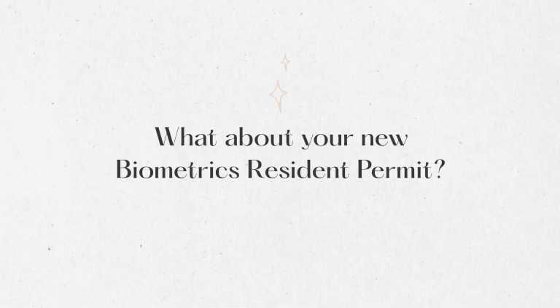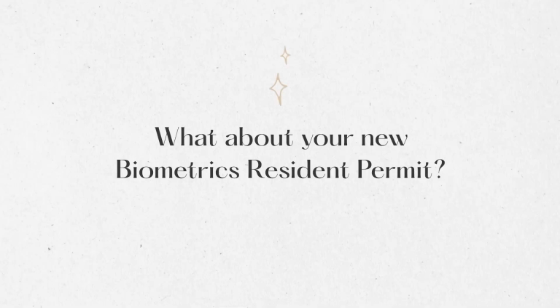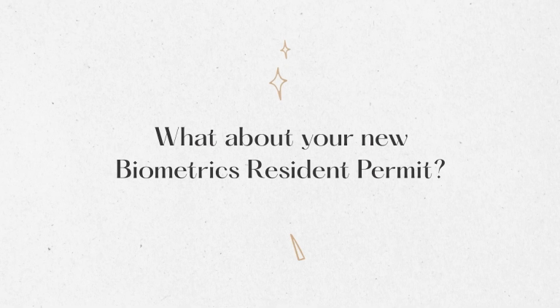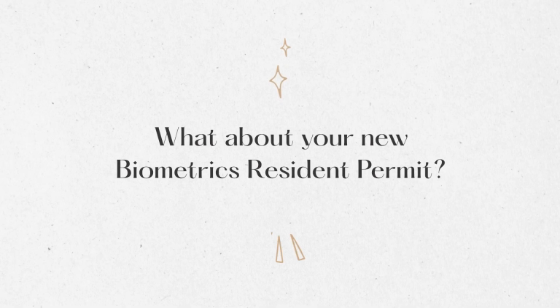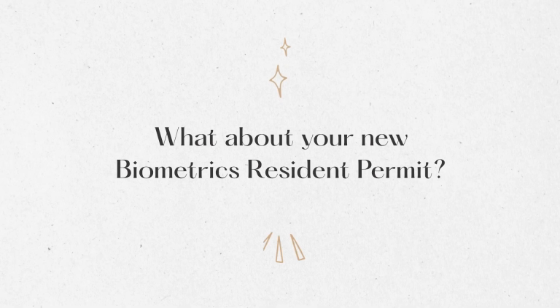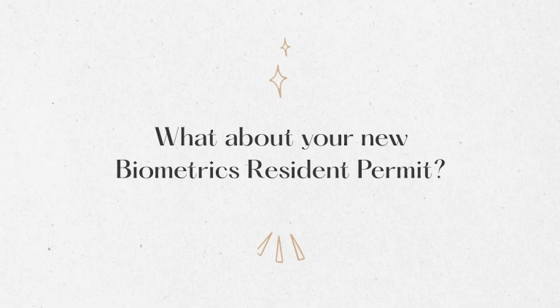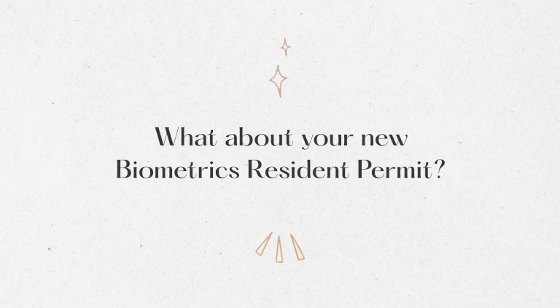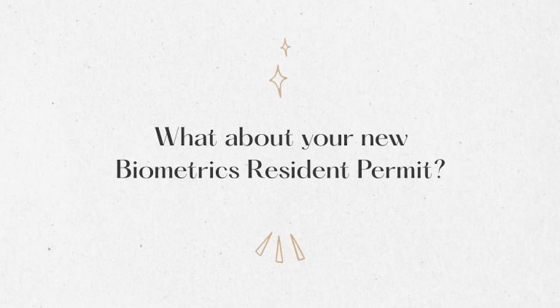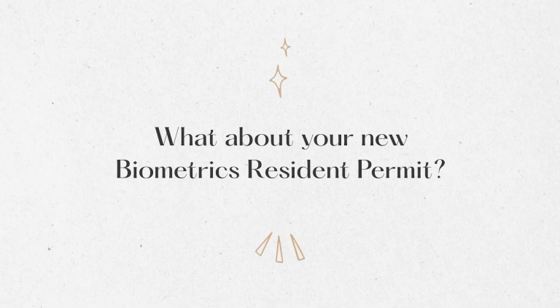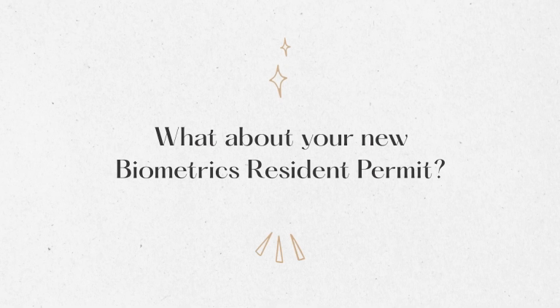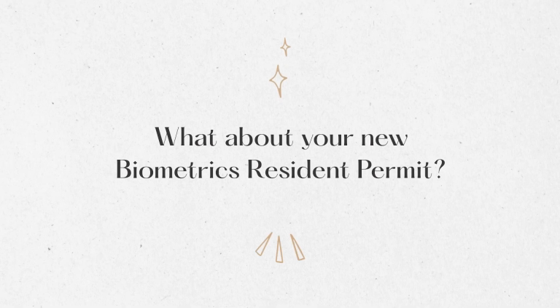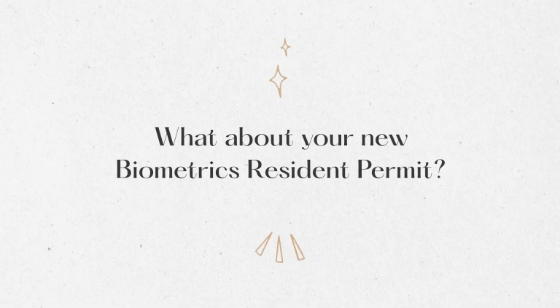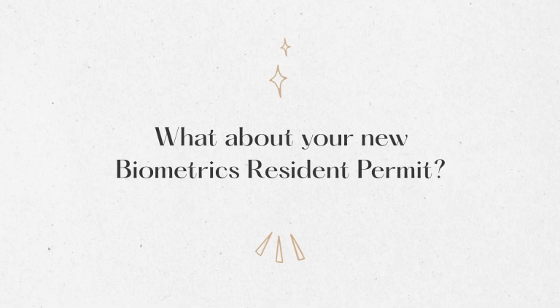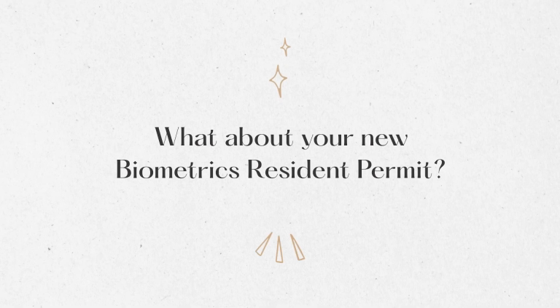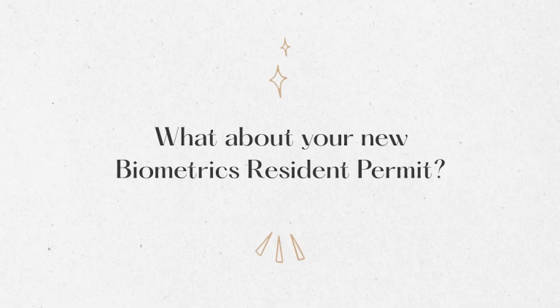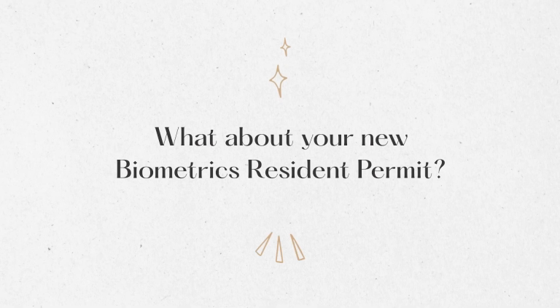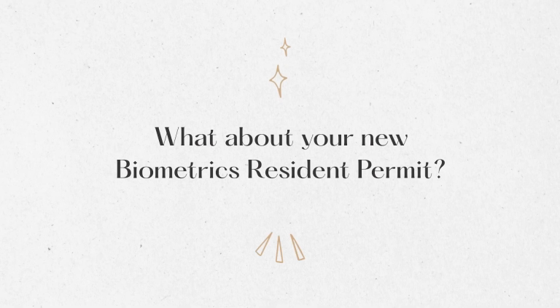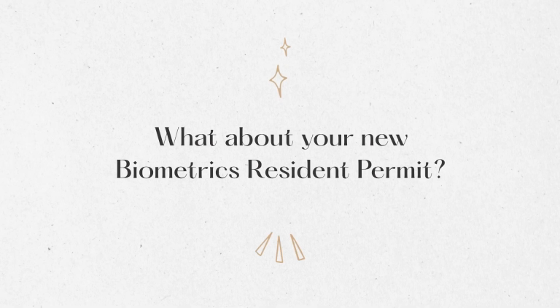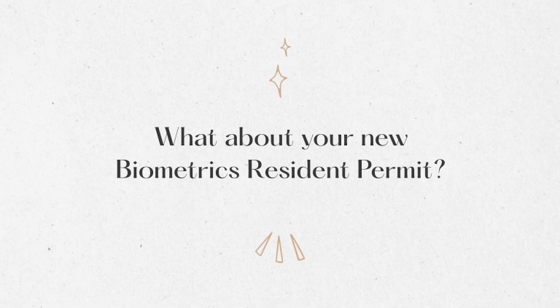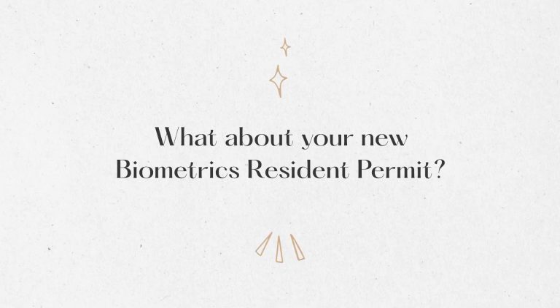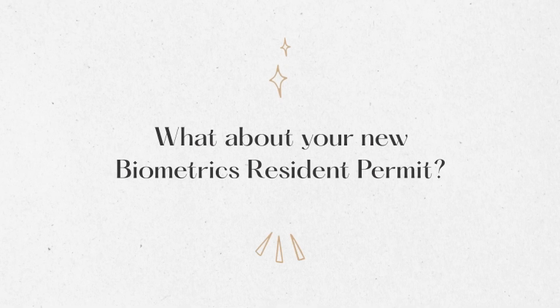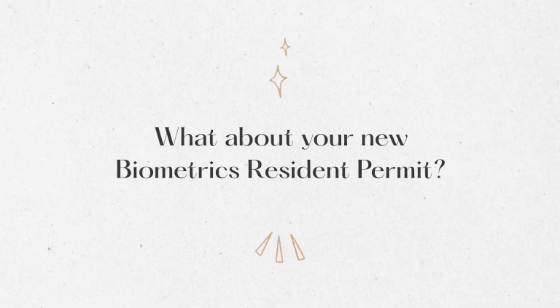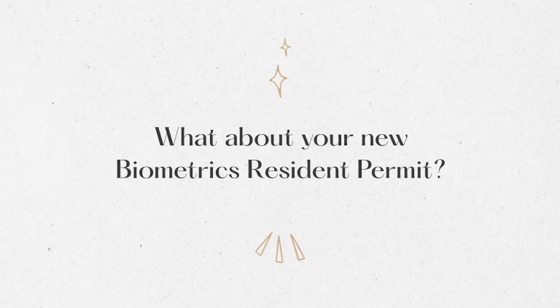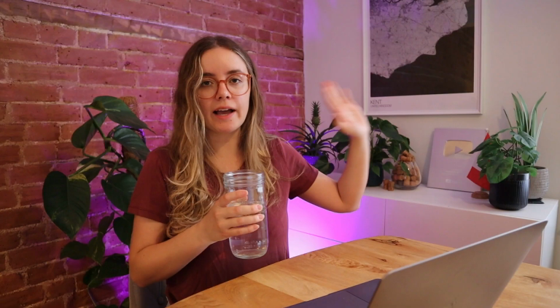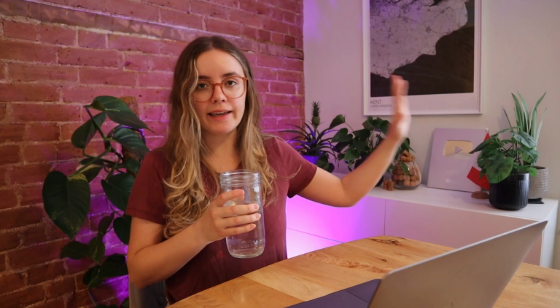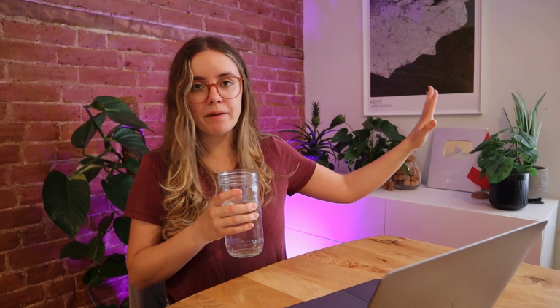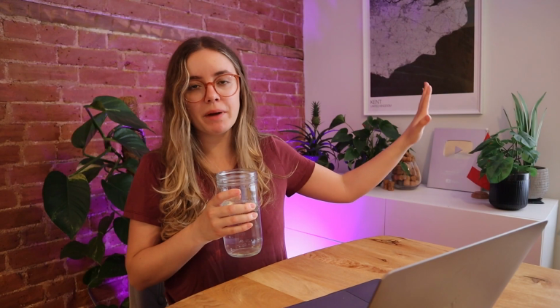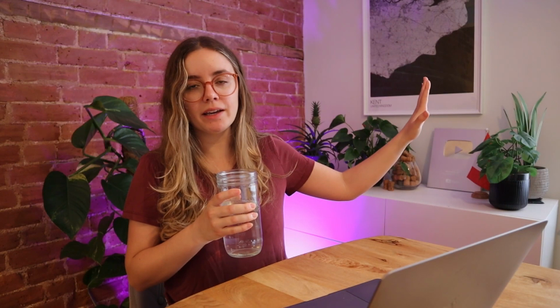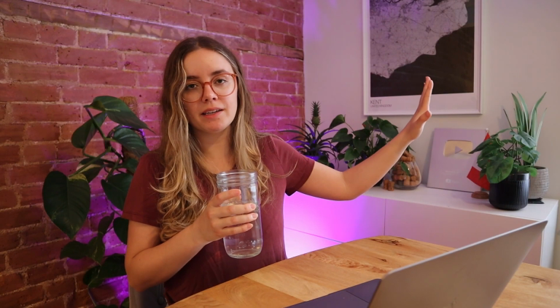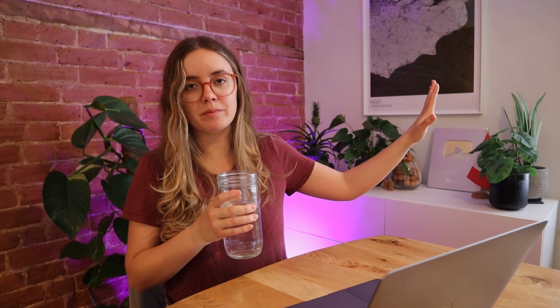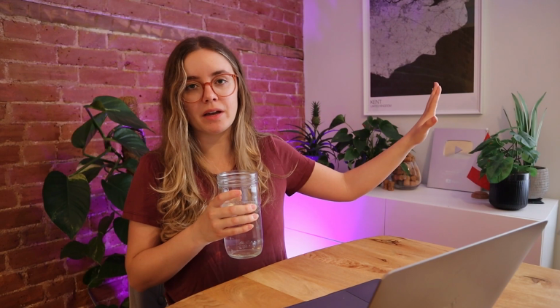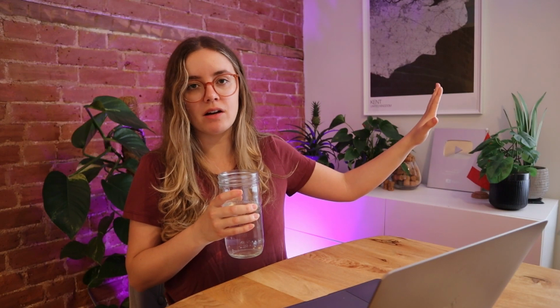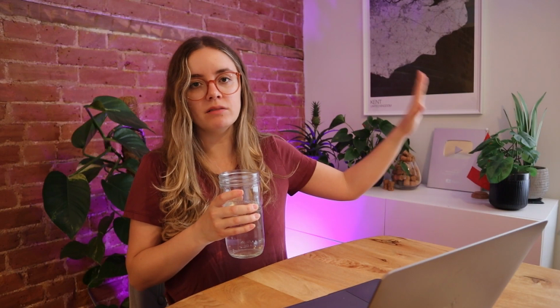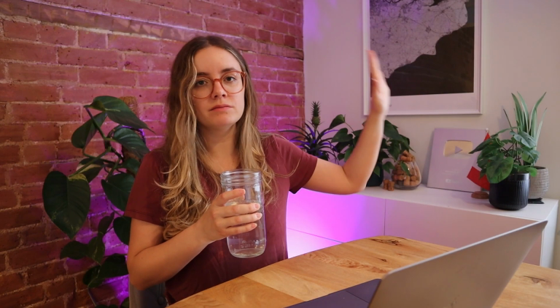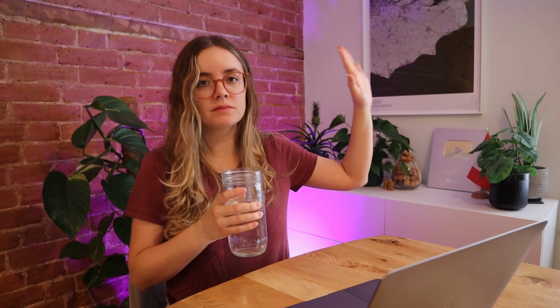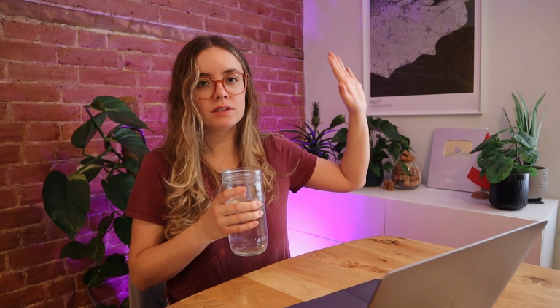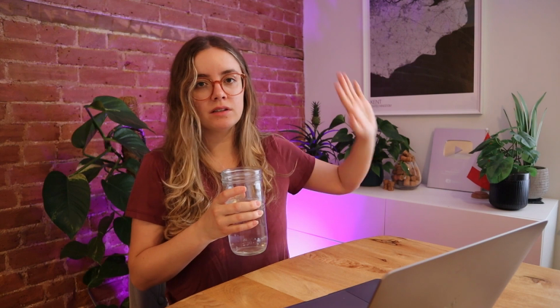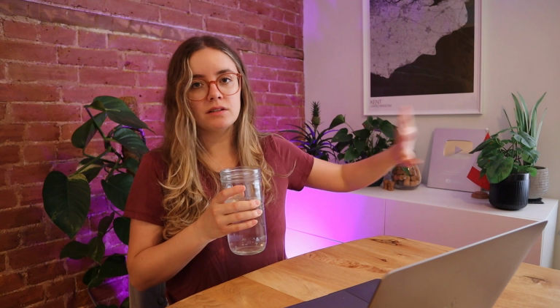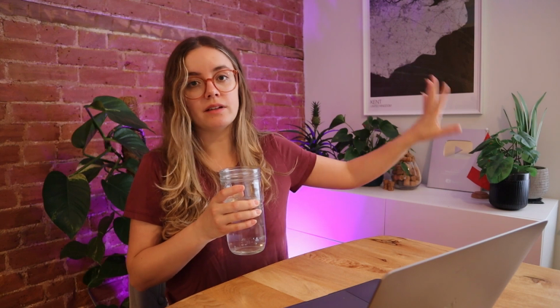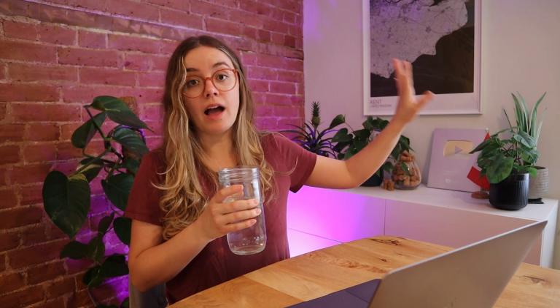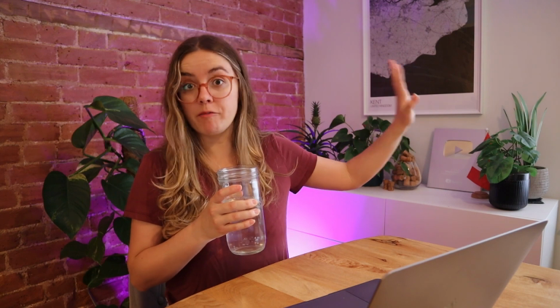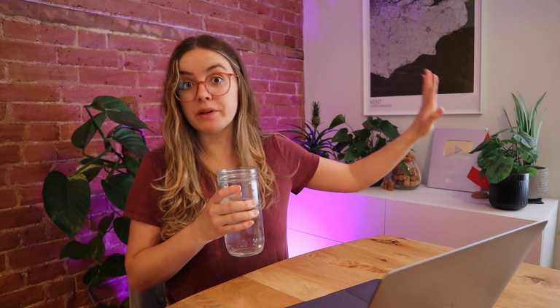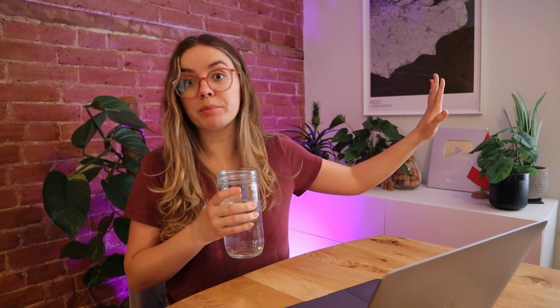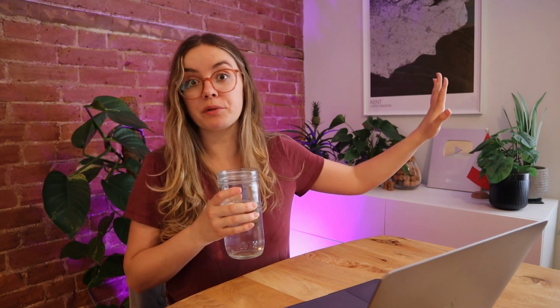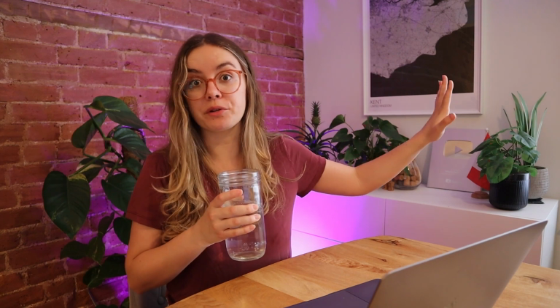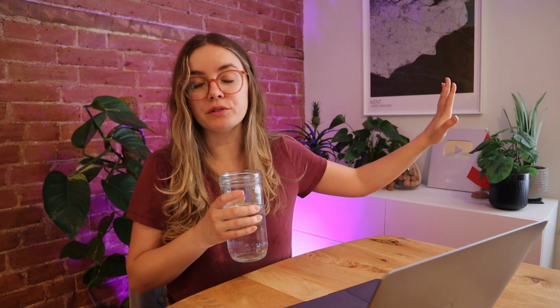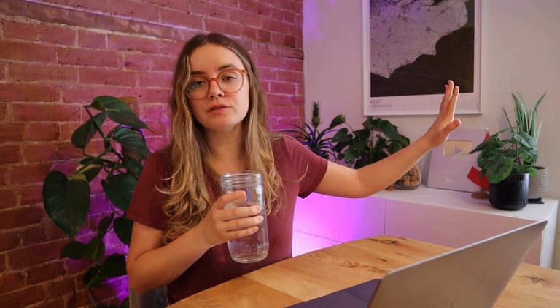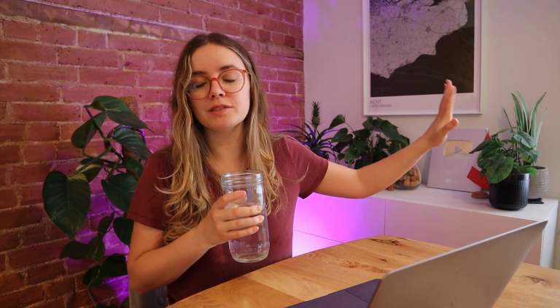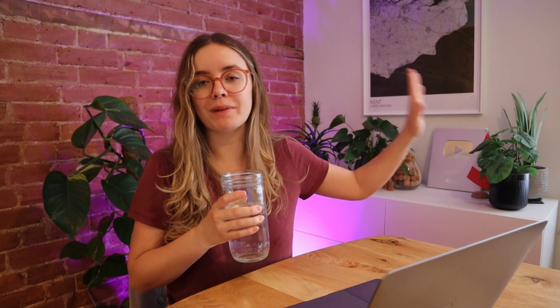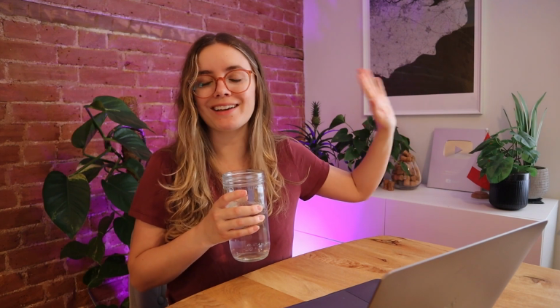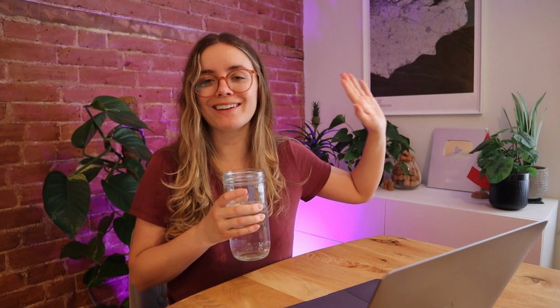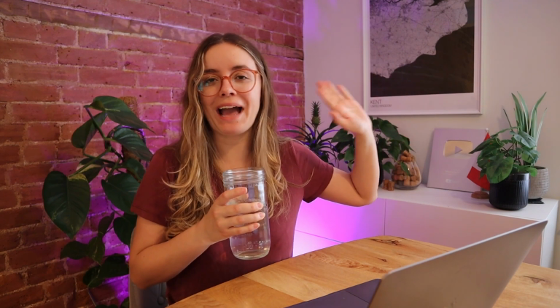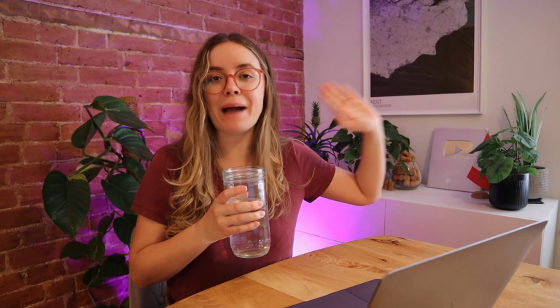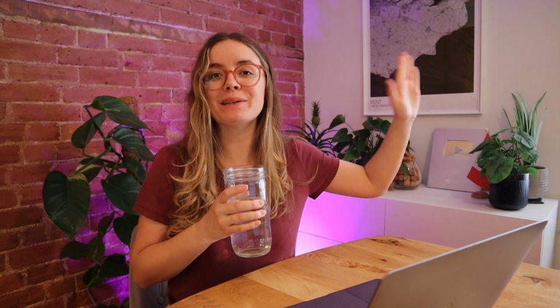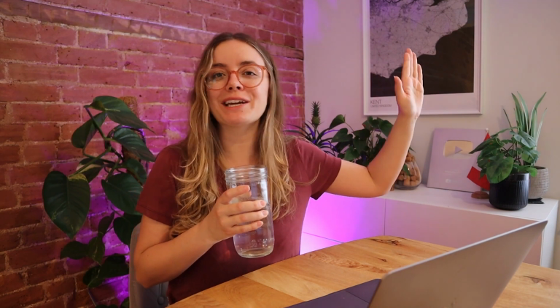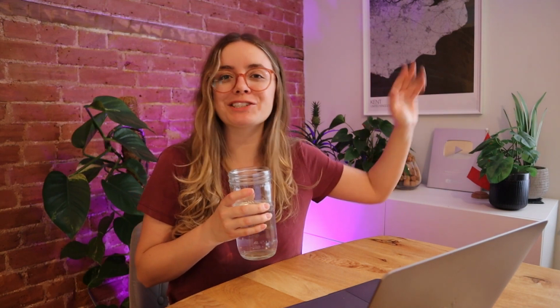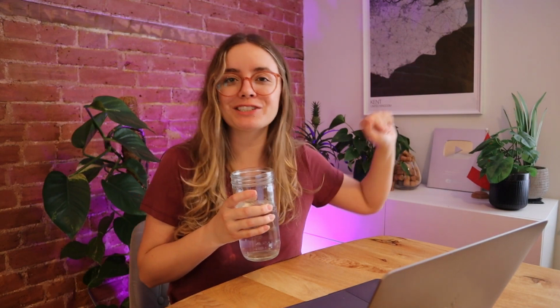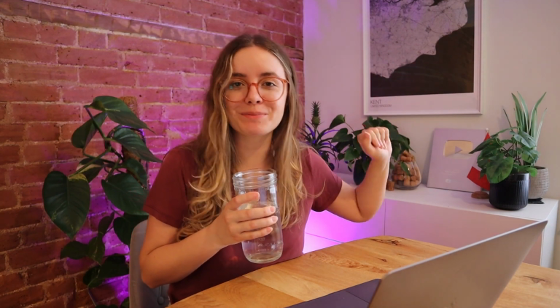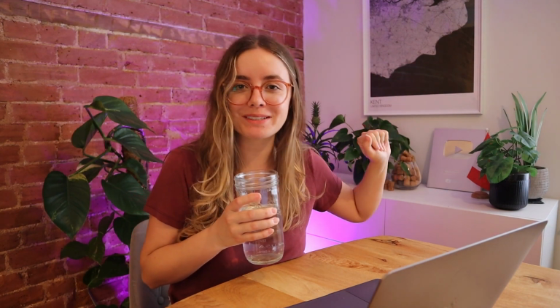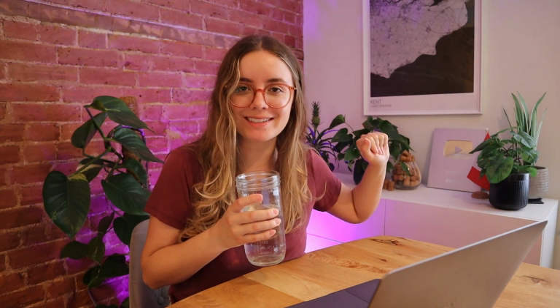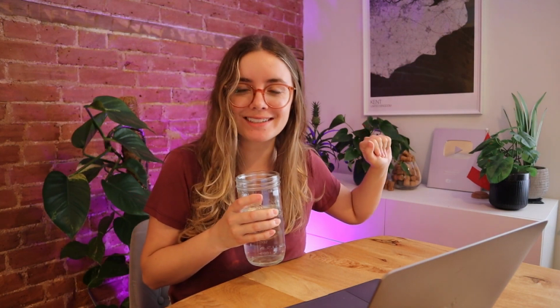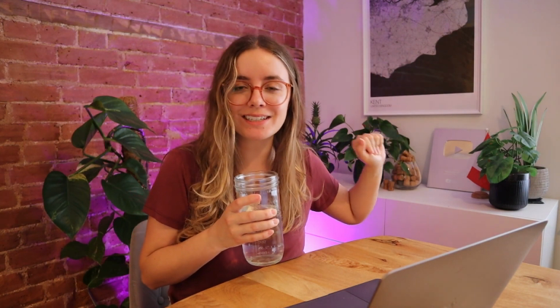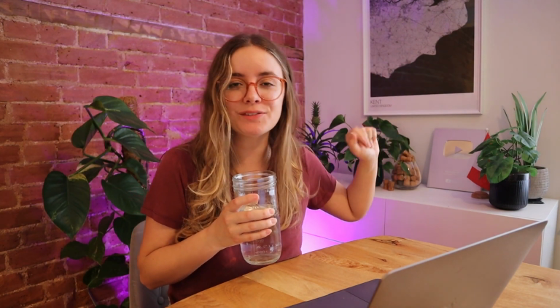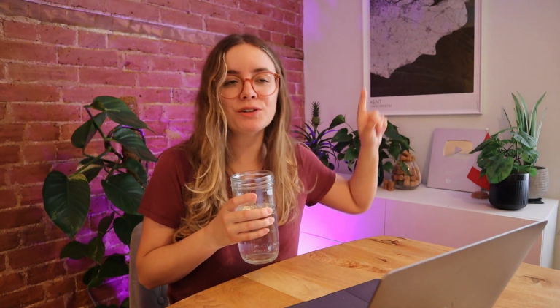Just two days later, I got my email — I've been approved. My application has been successful.